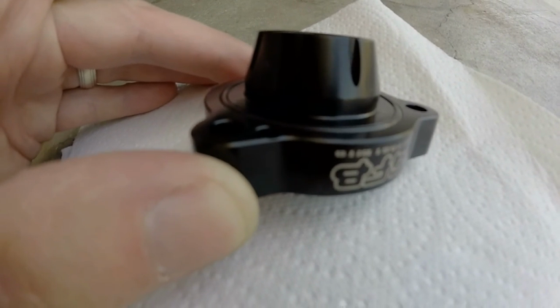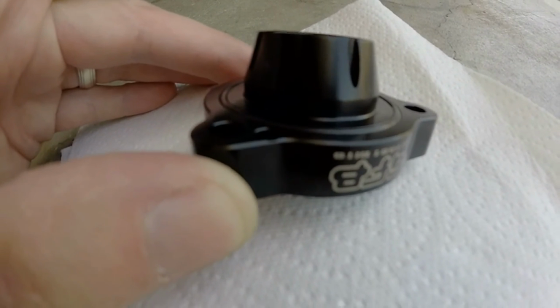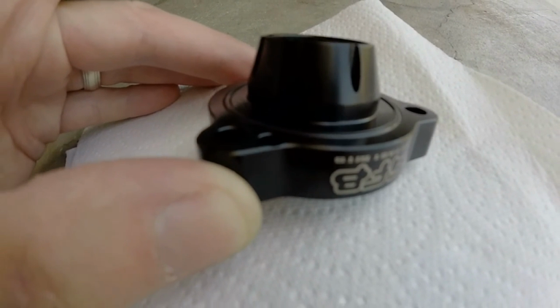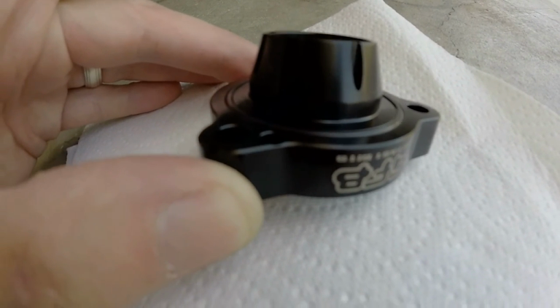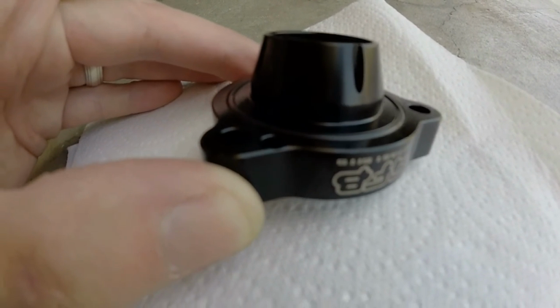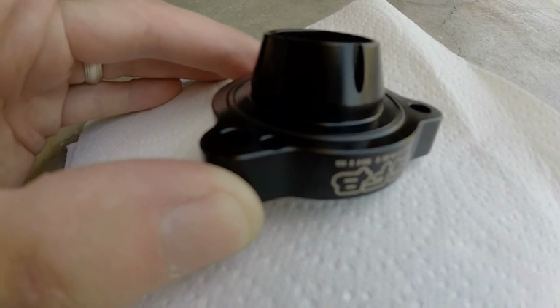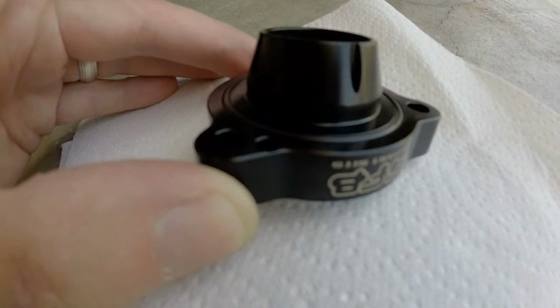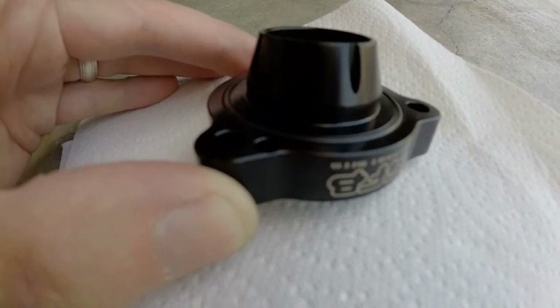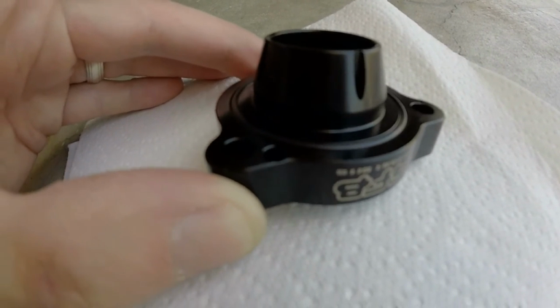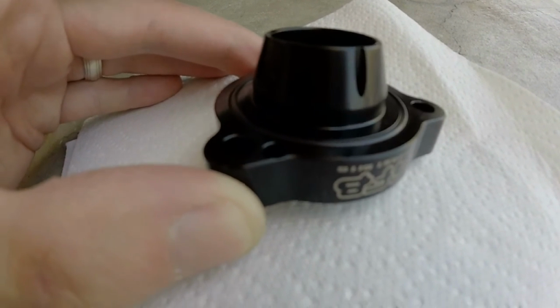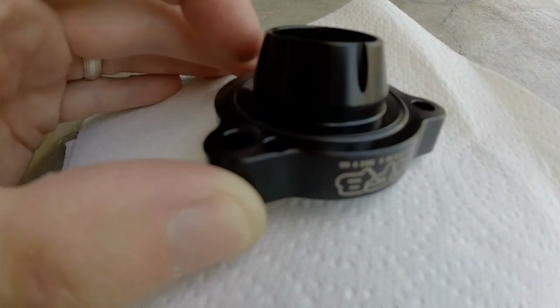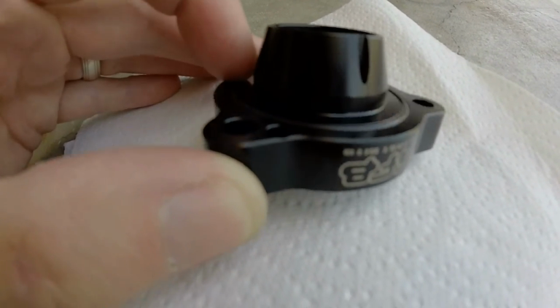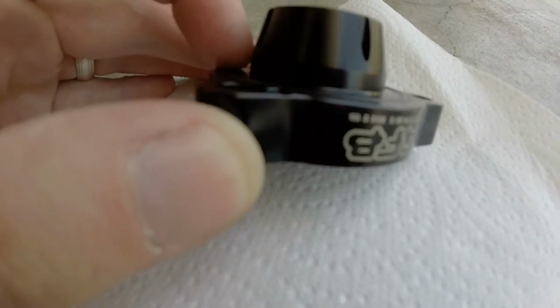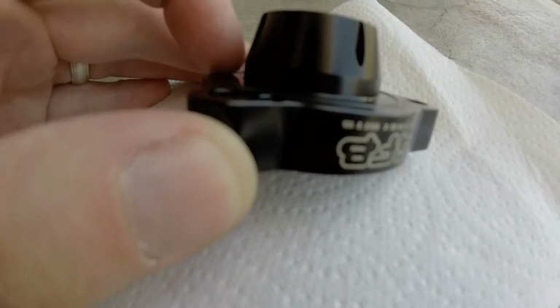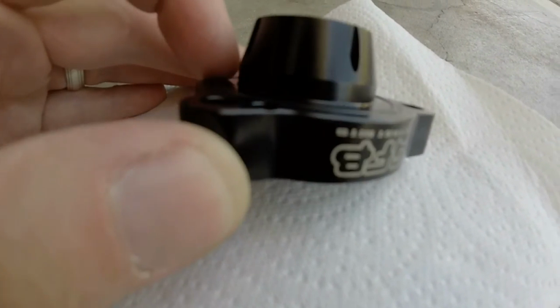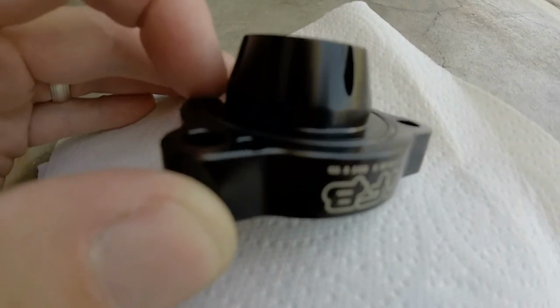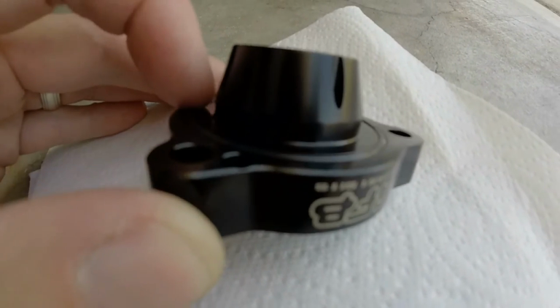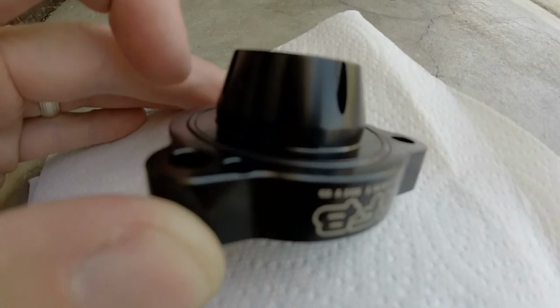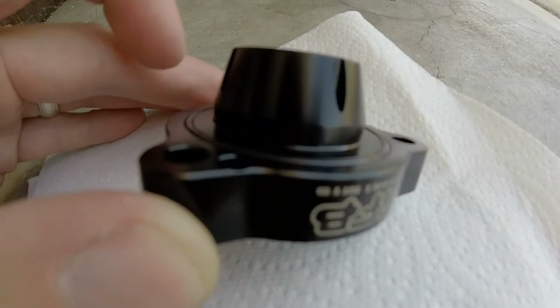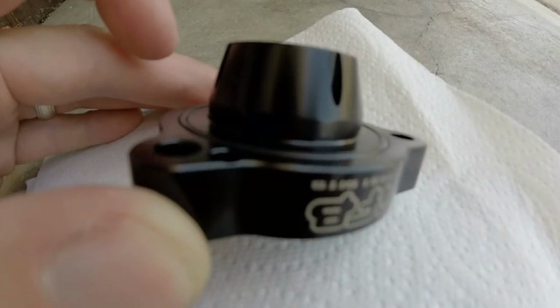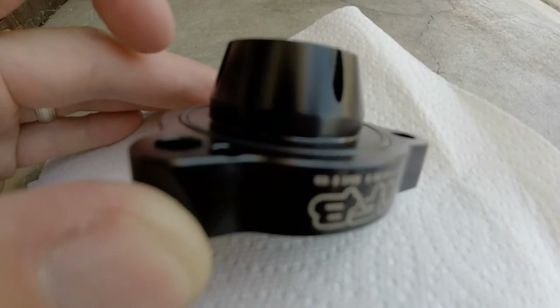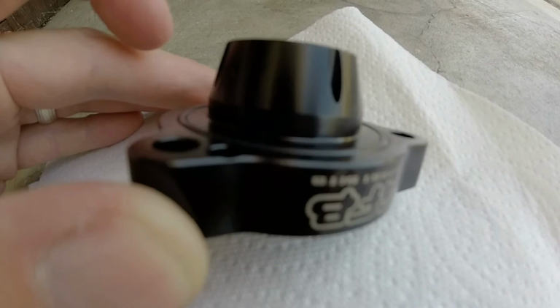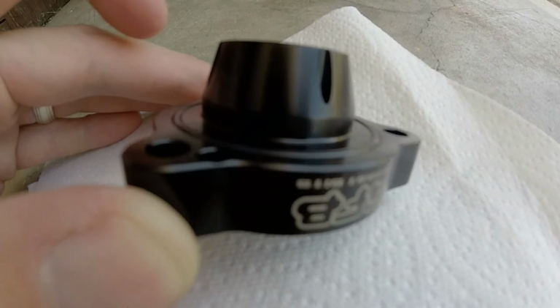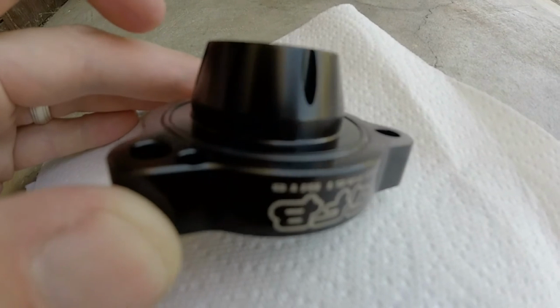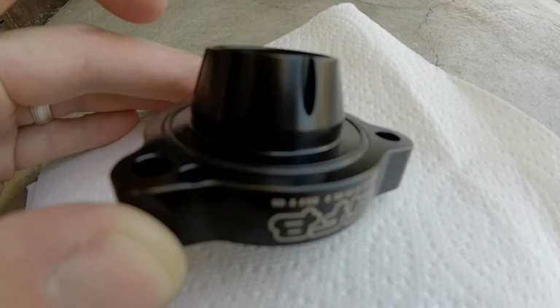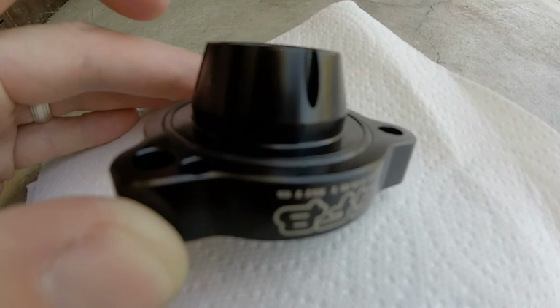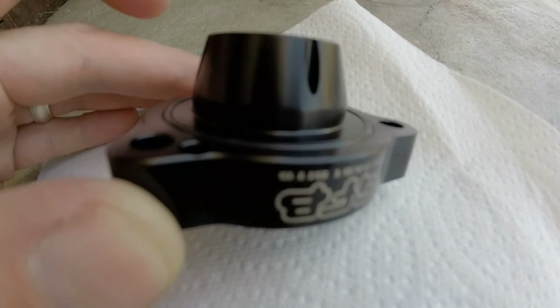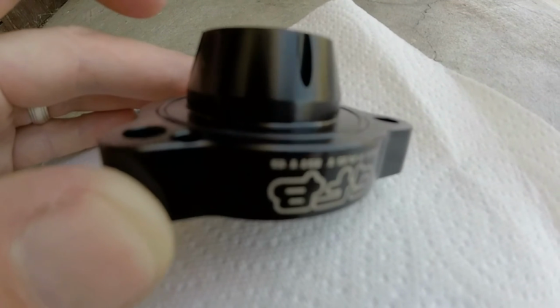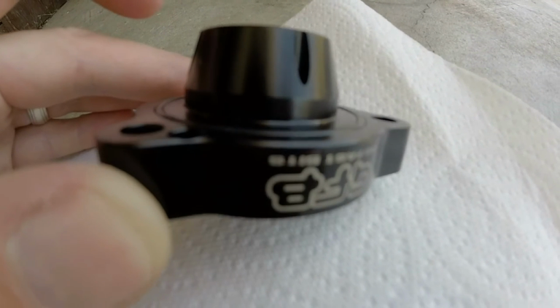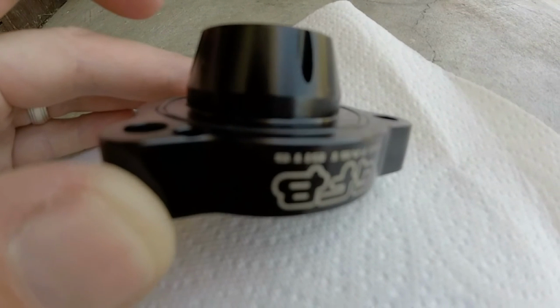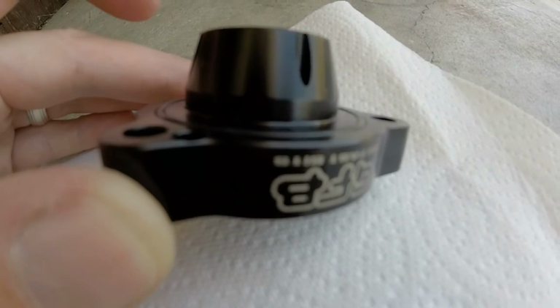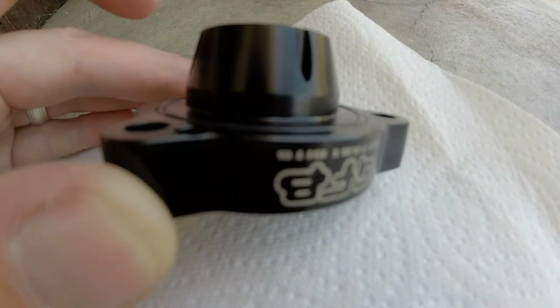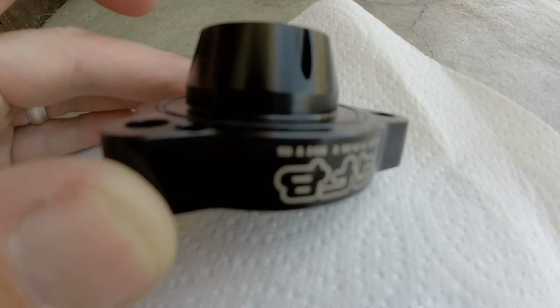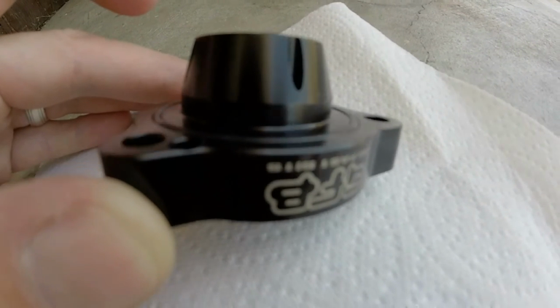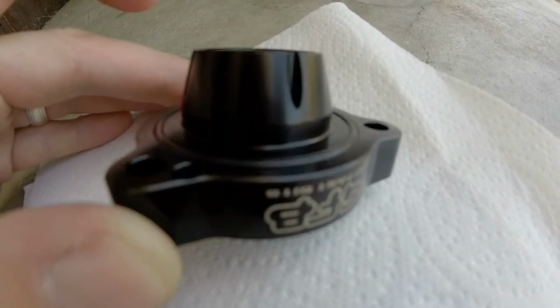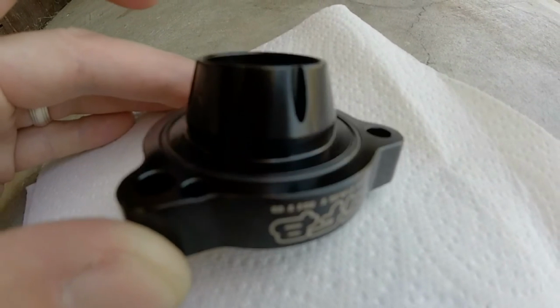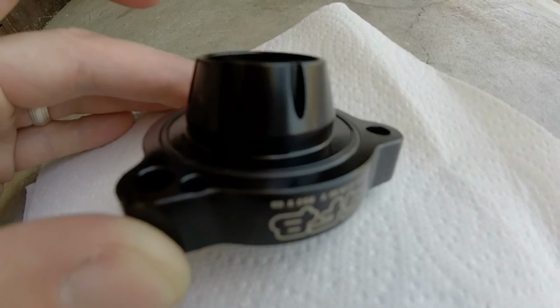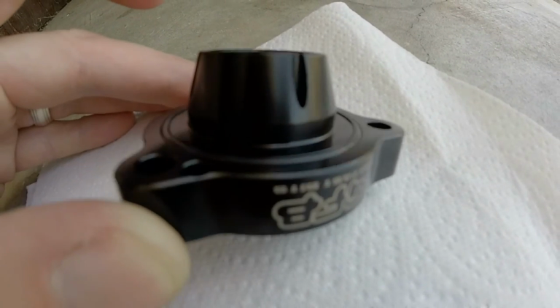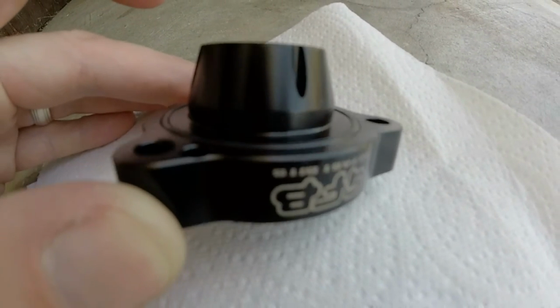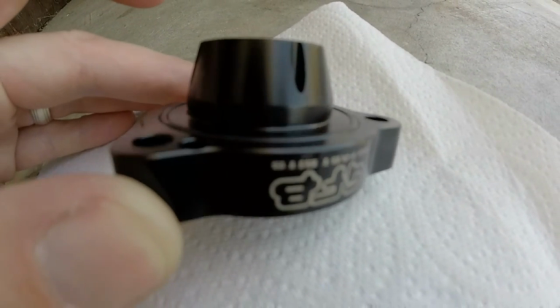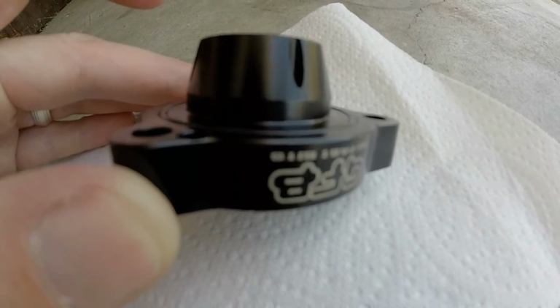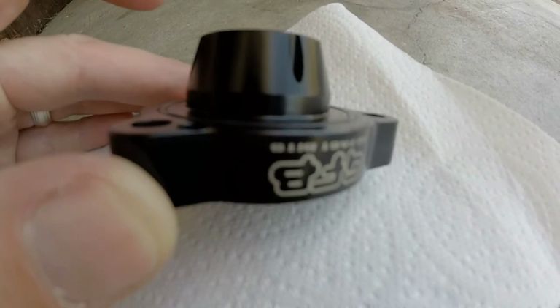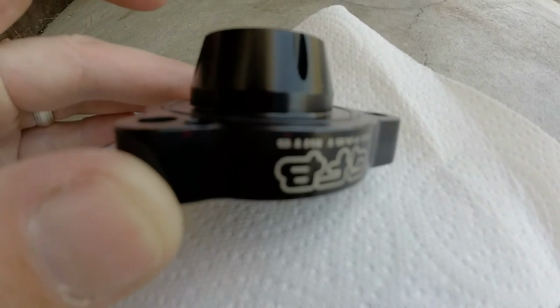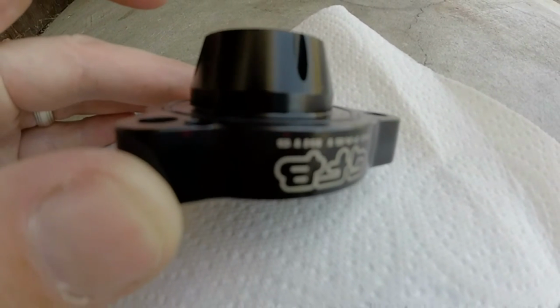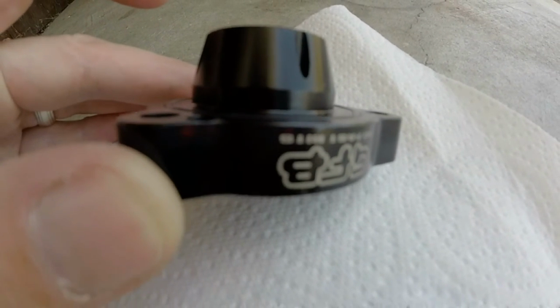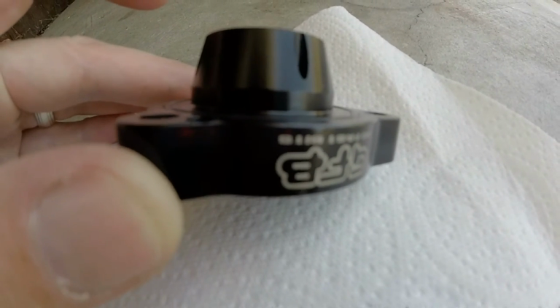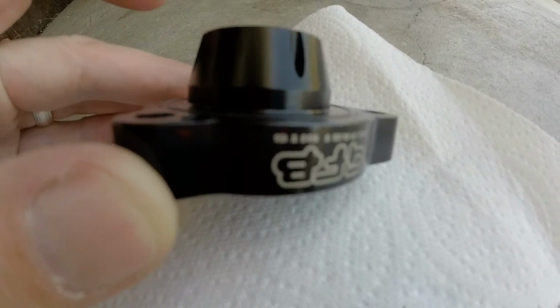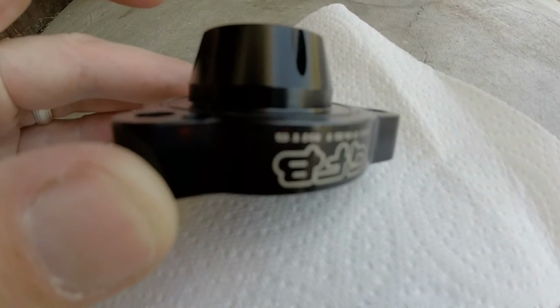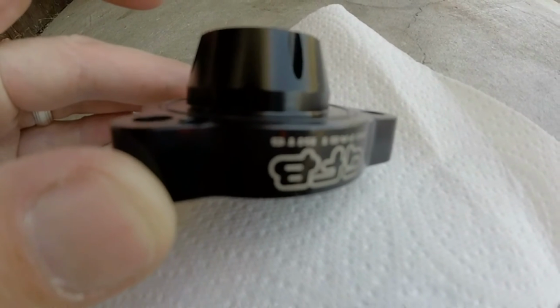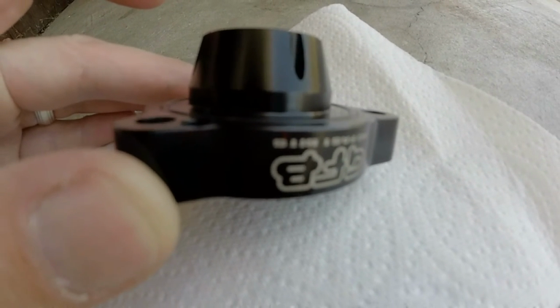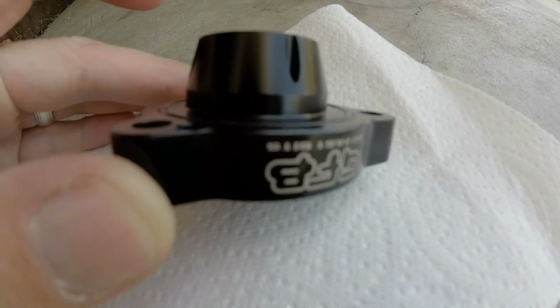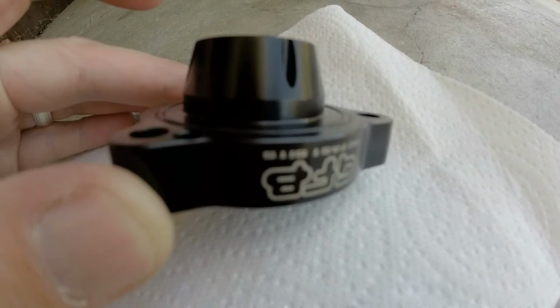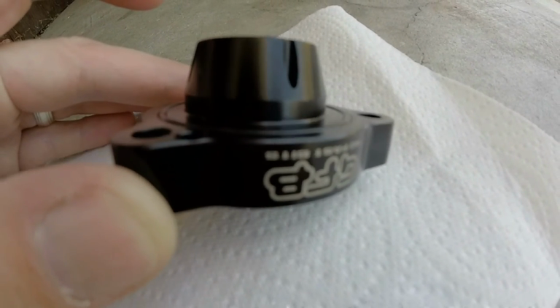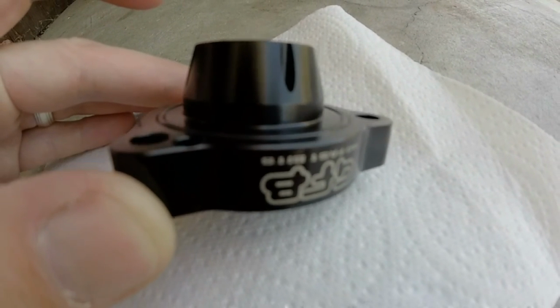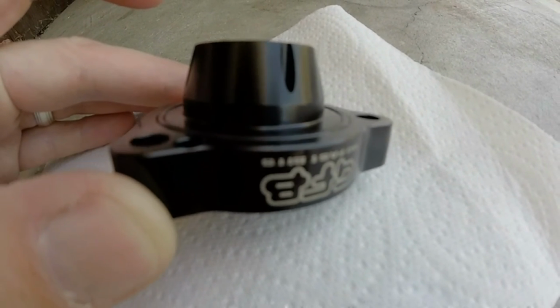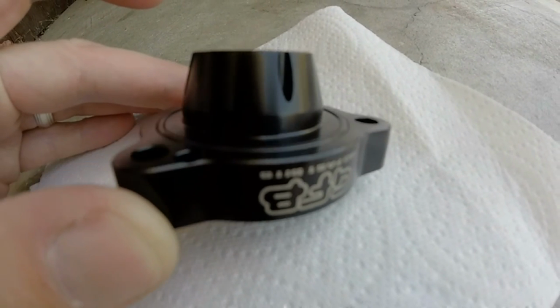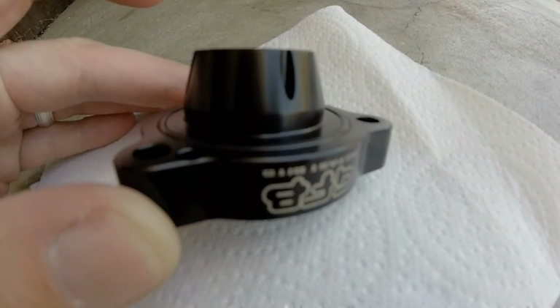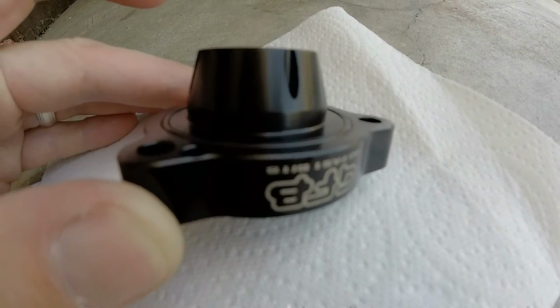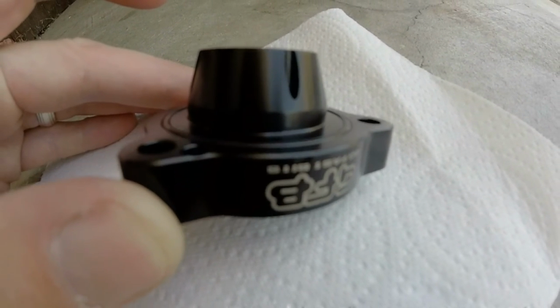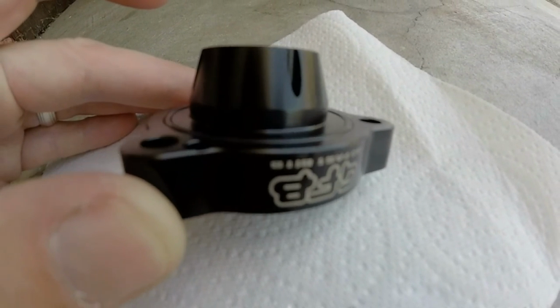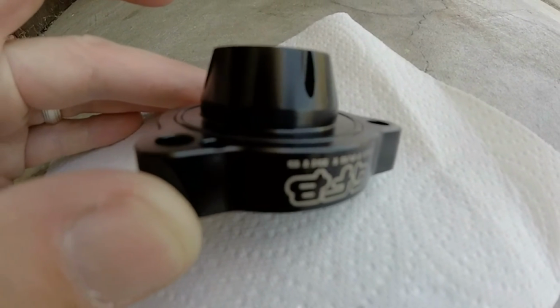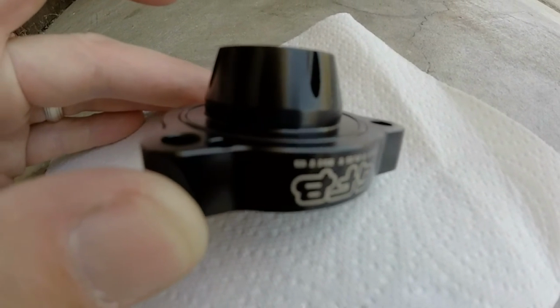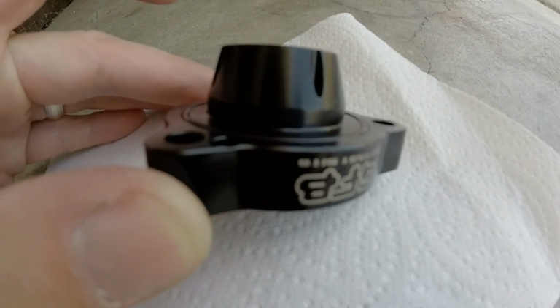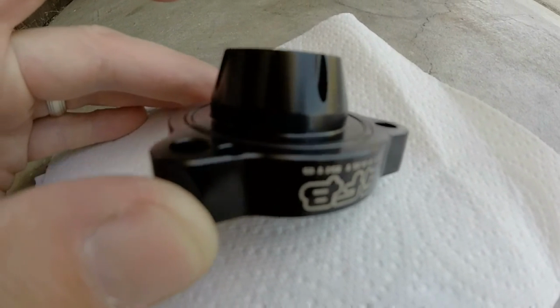I can't put it in like this because, in my opinion, this O-ring is too thin and it's not putting enough pressure there to seal the oil.